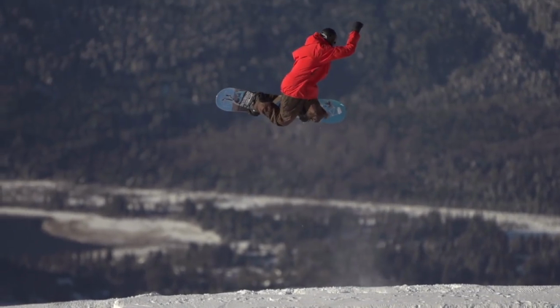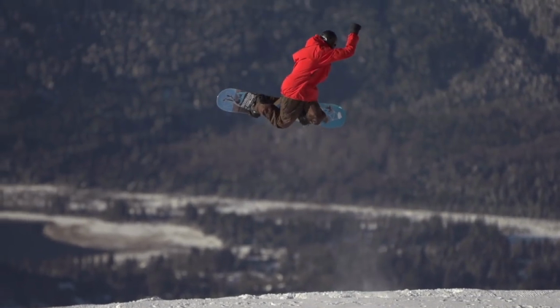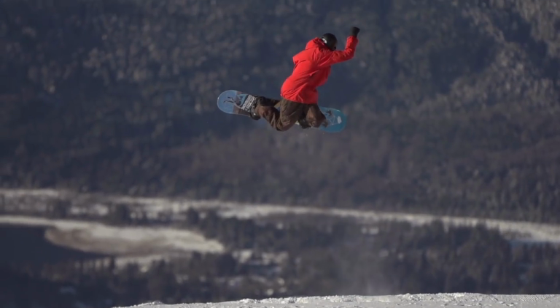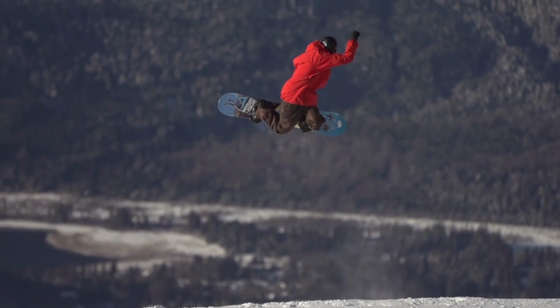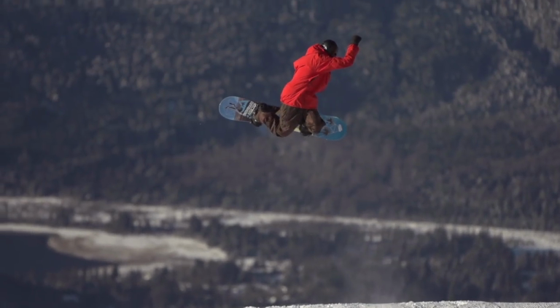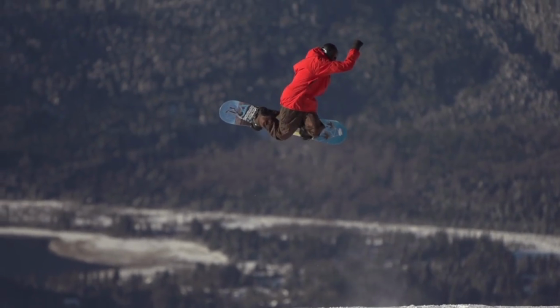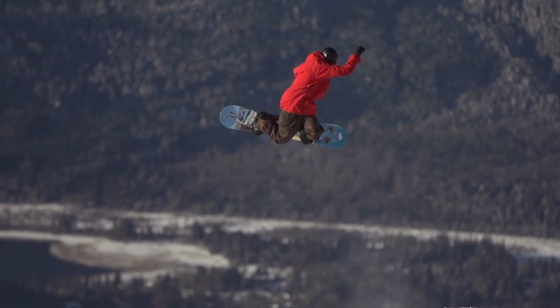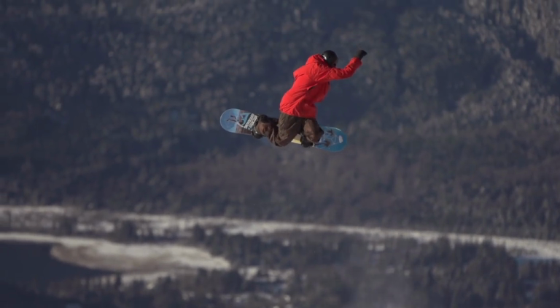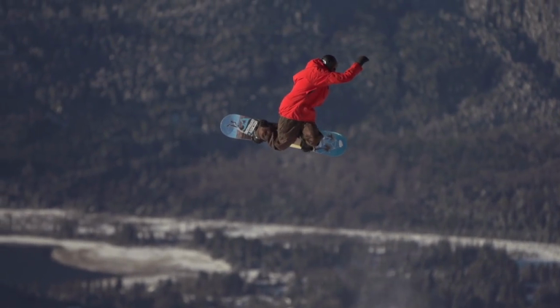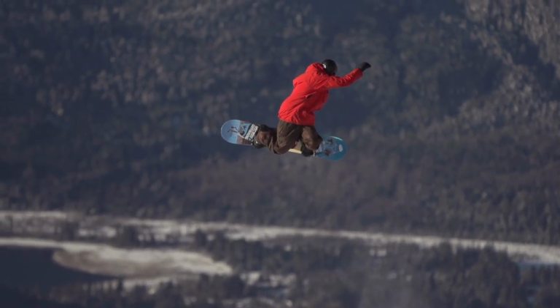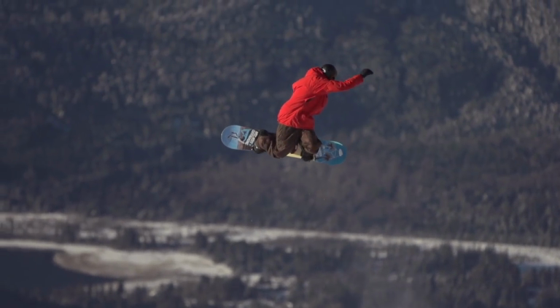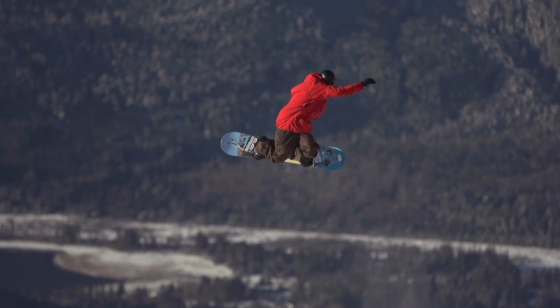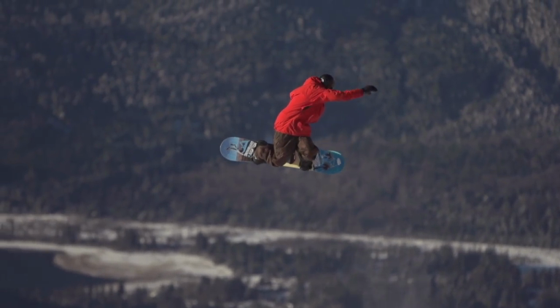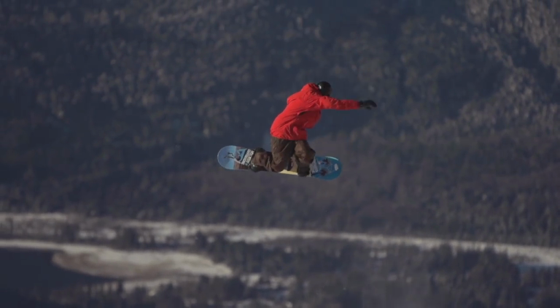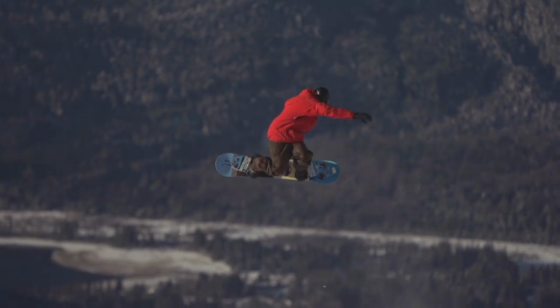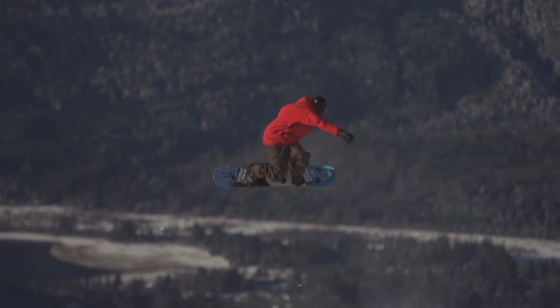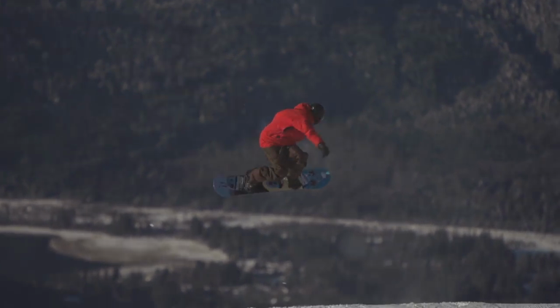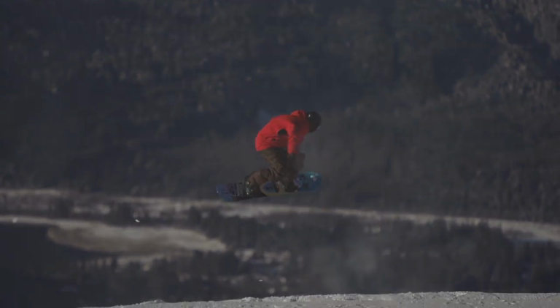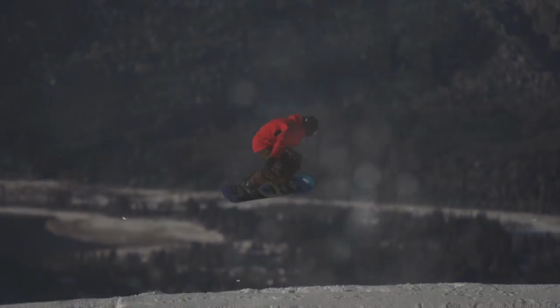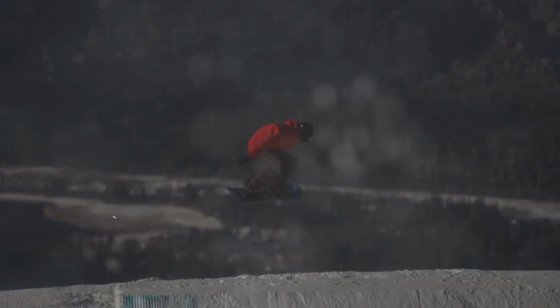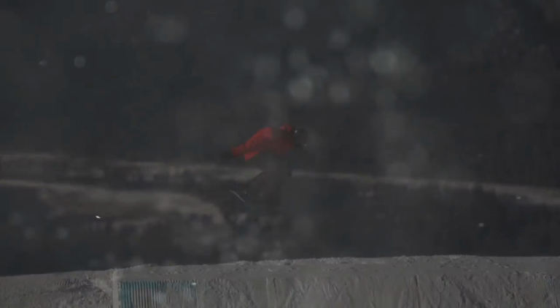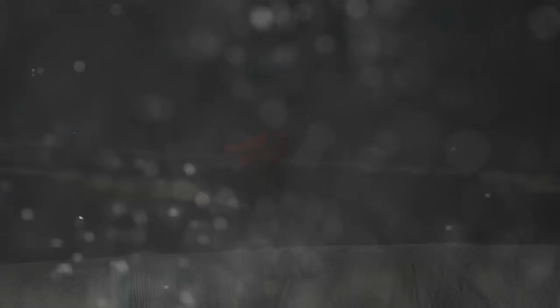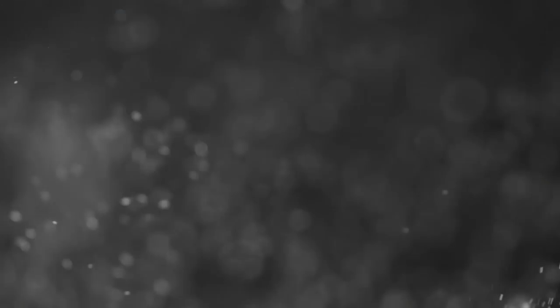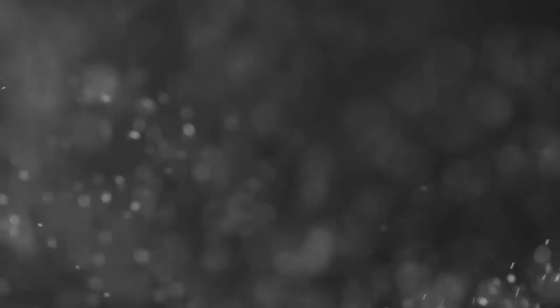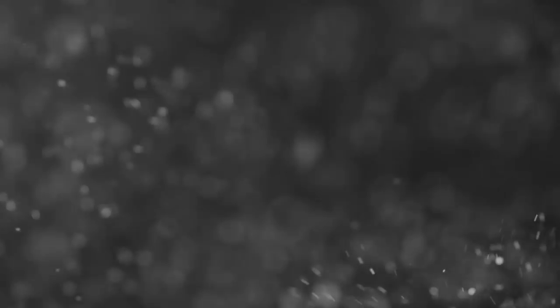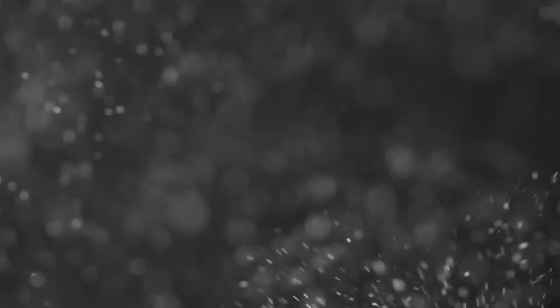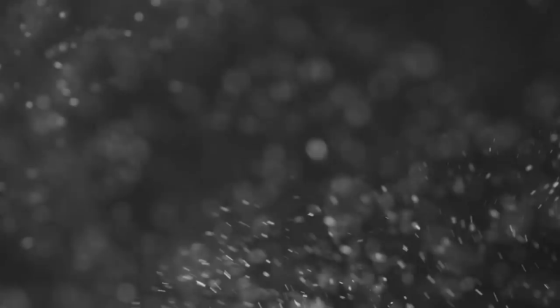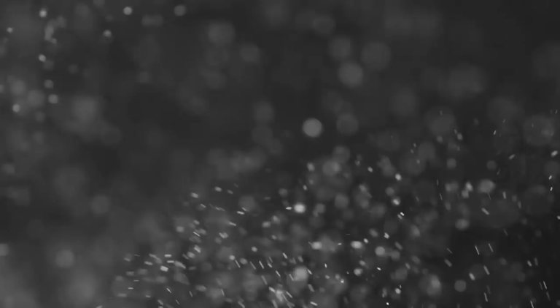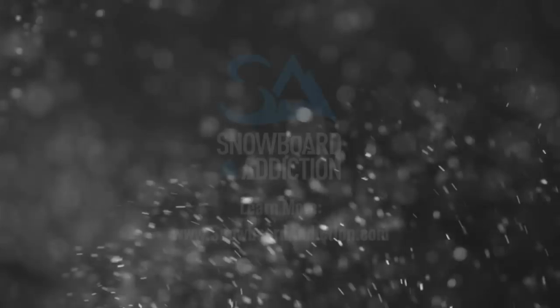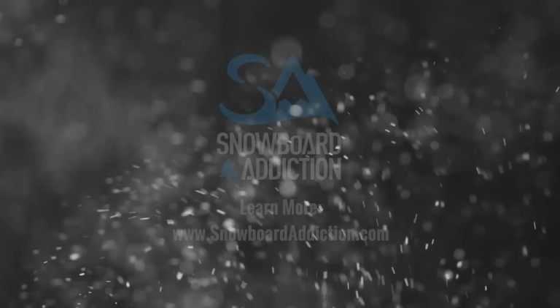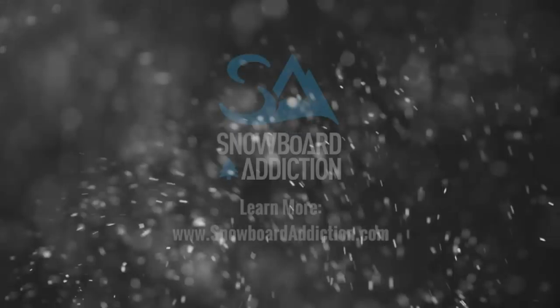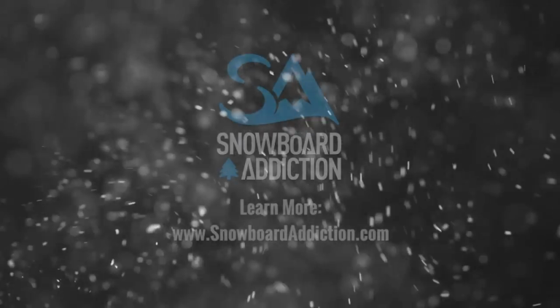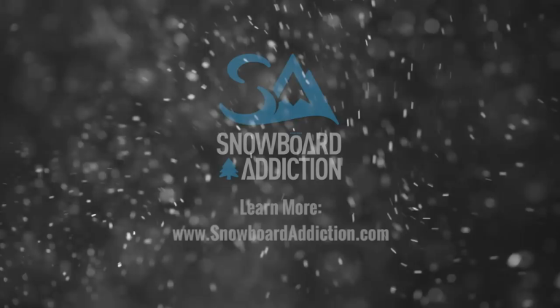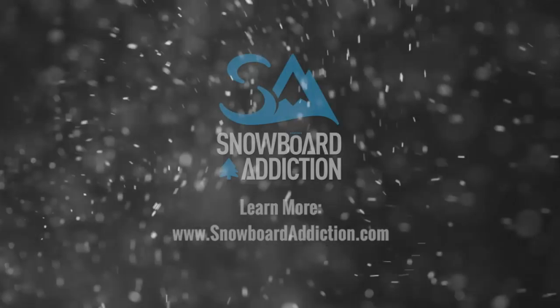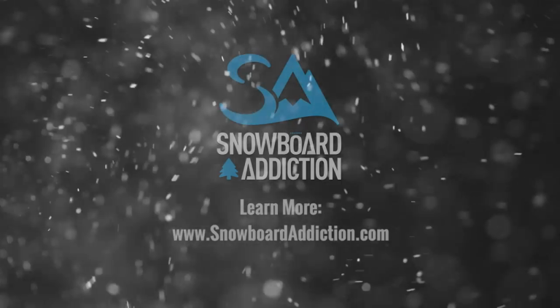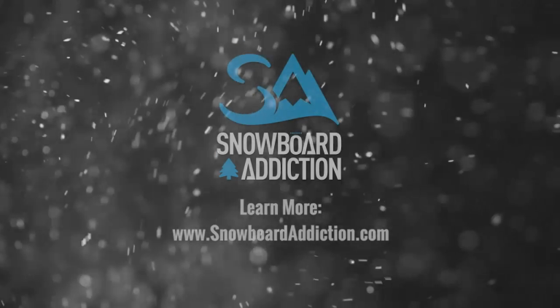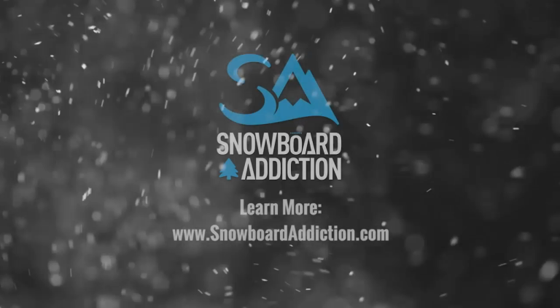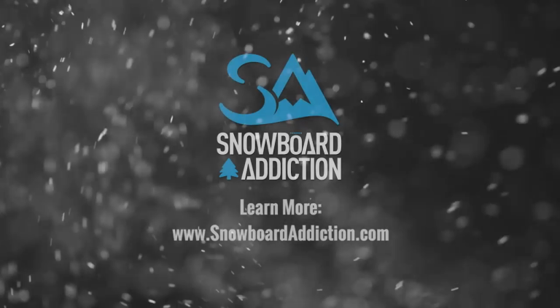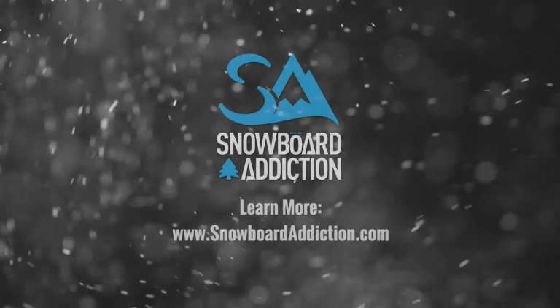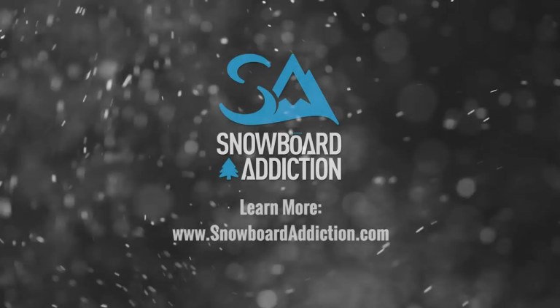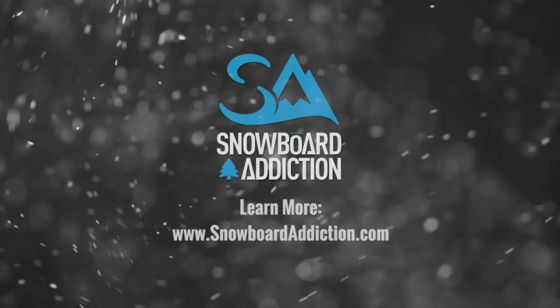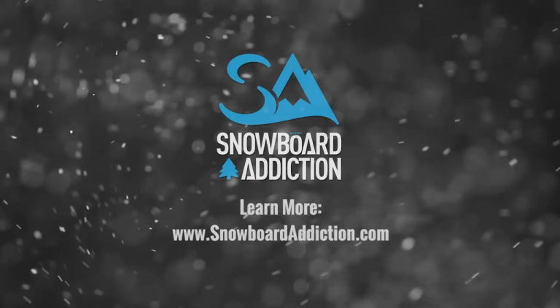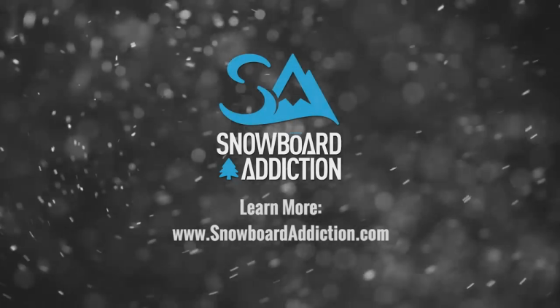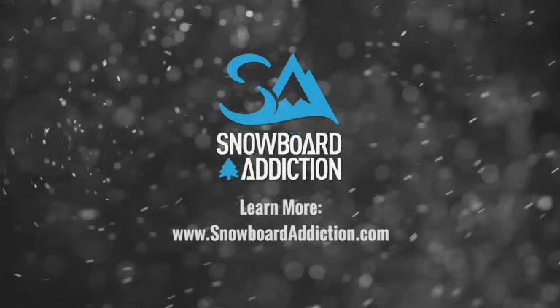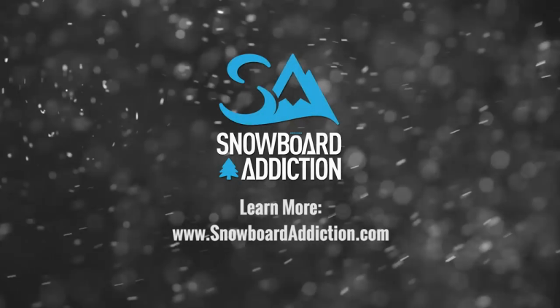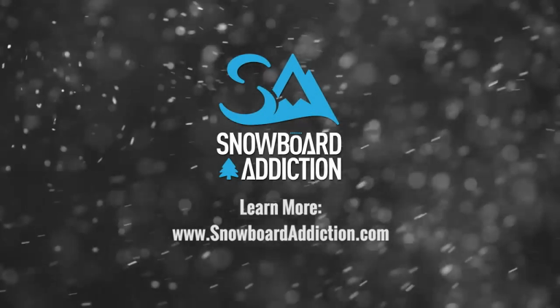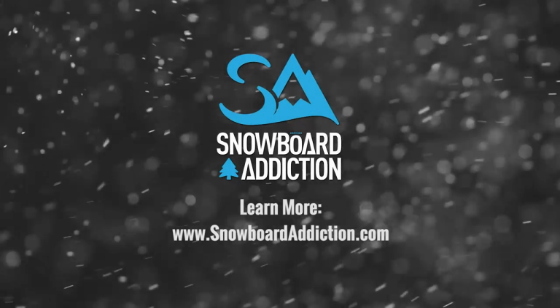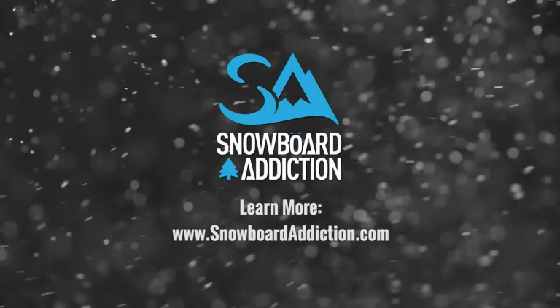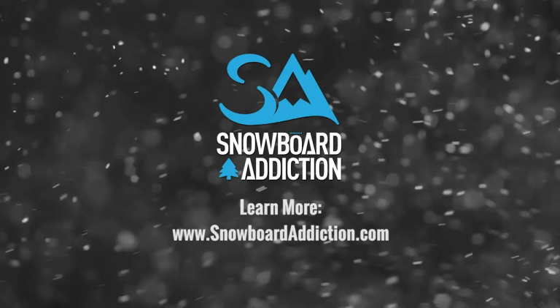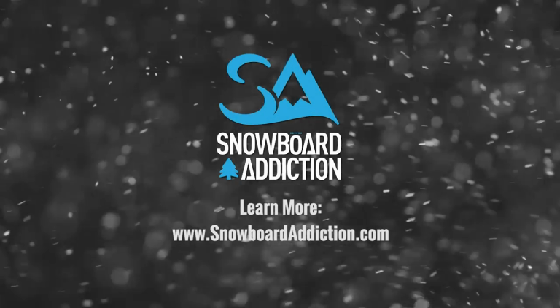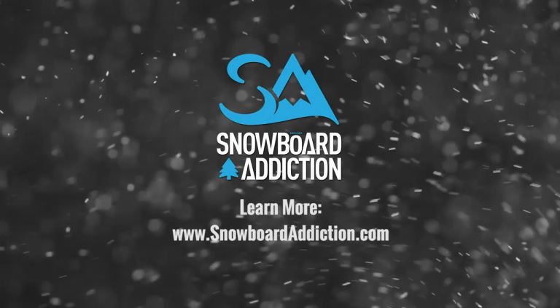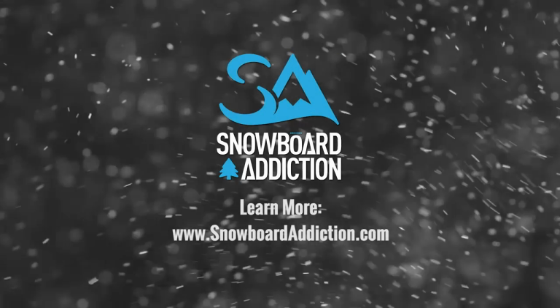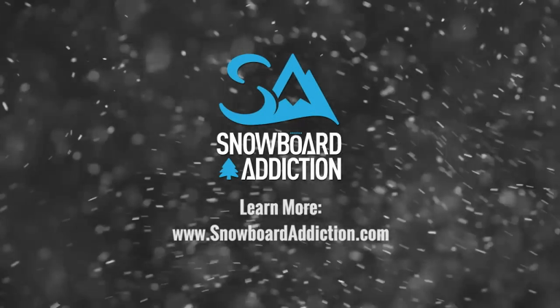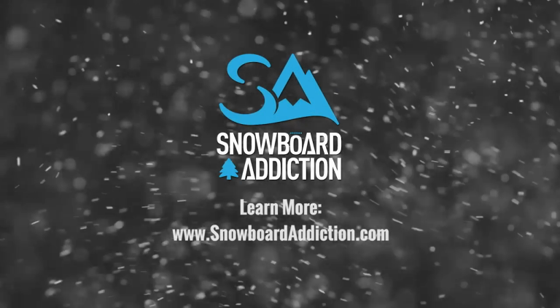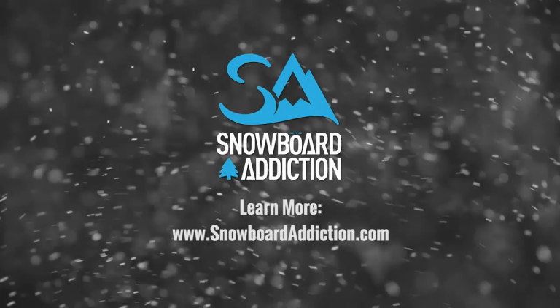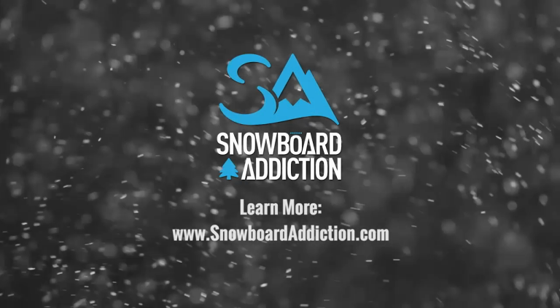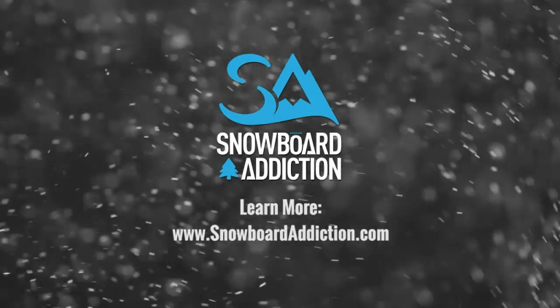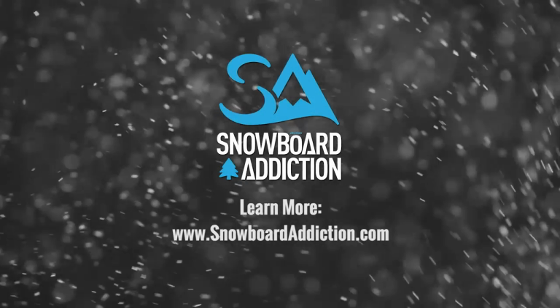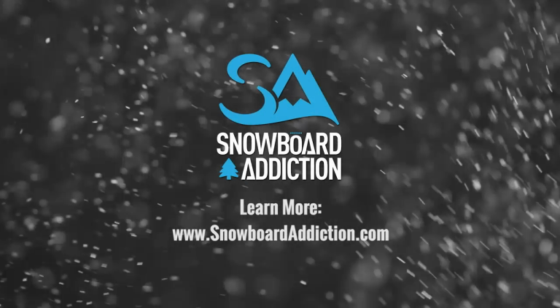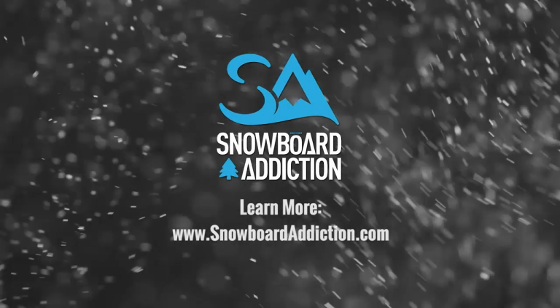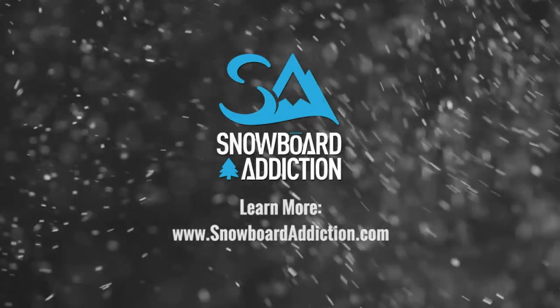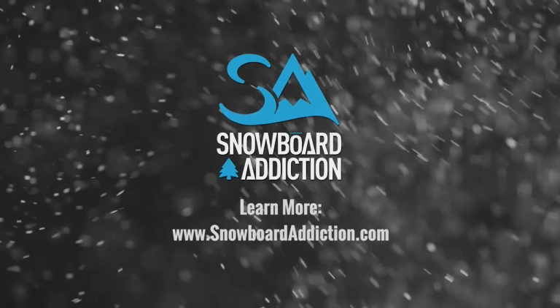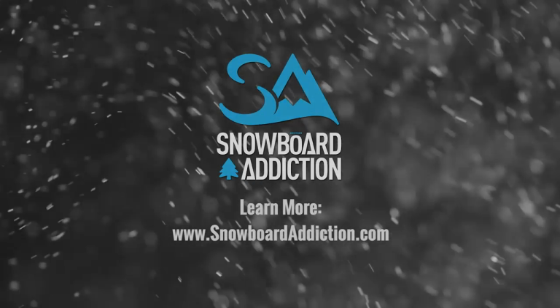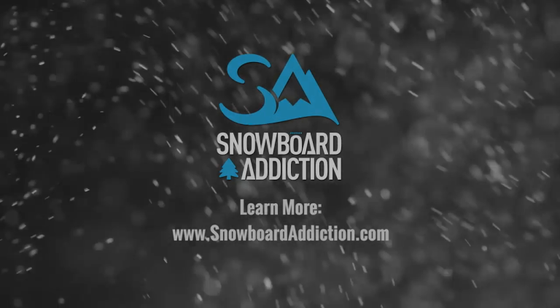This tutorial was filmed at Whistler Blackcomb. You're riding with Snowboard Addiction — our goal is to improve your riding.